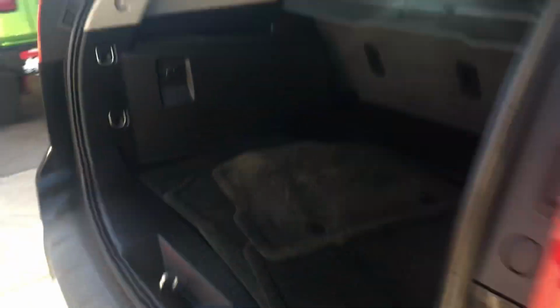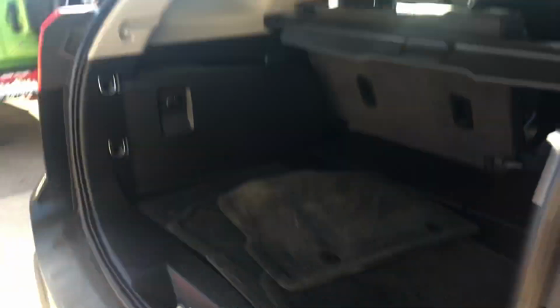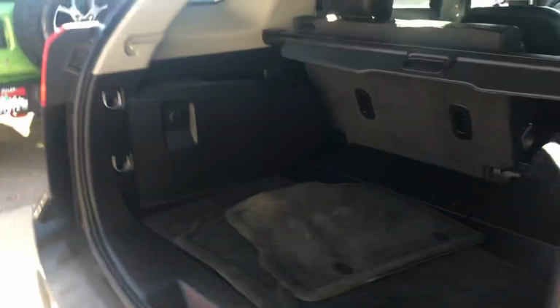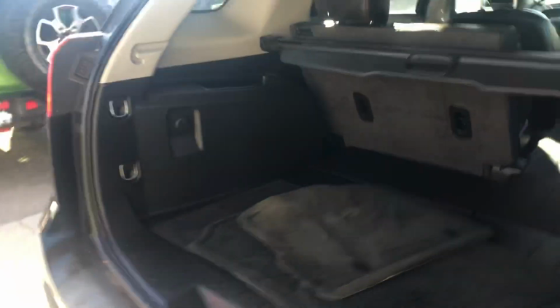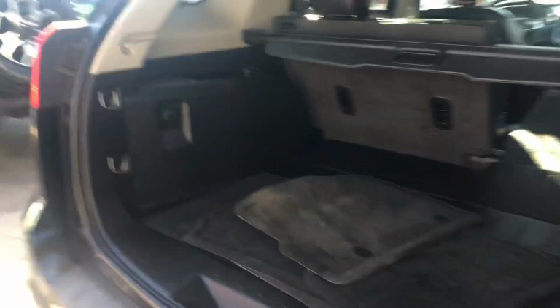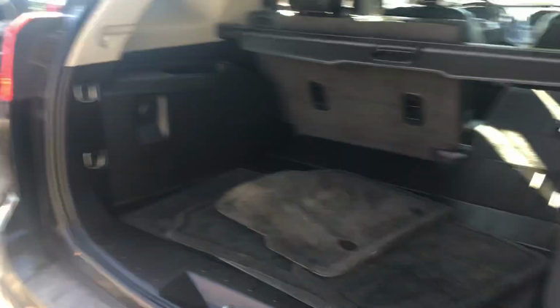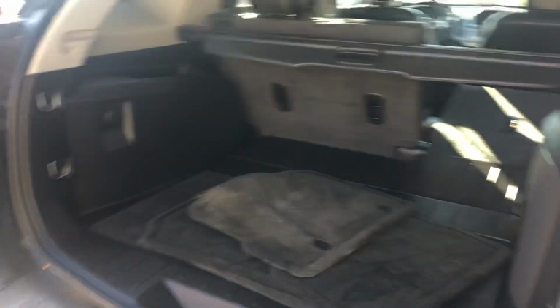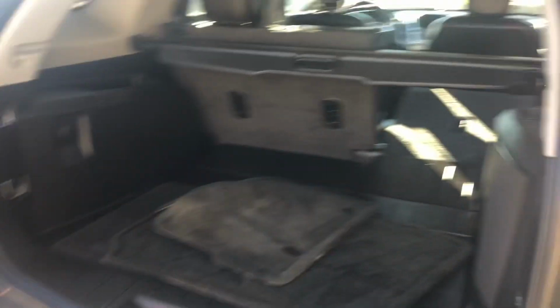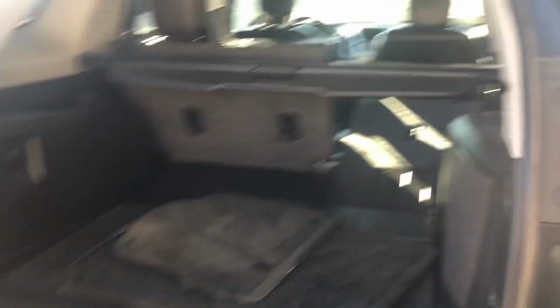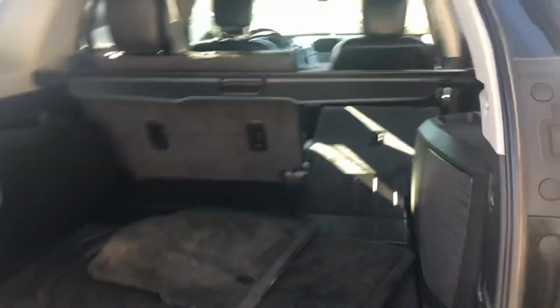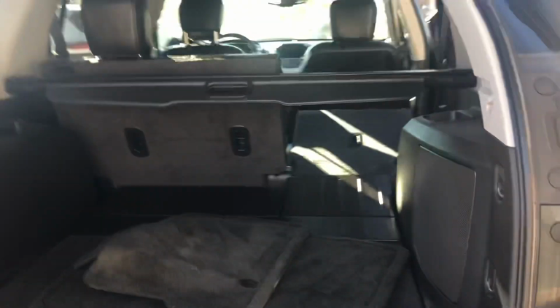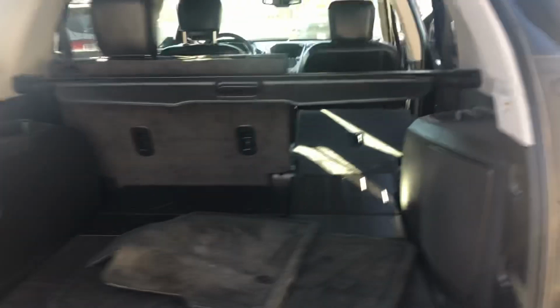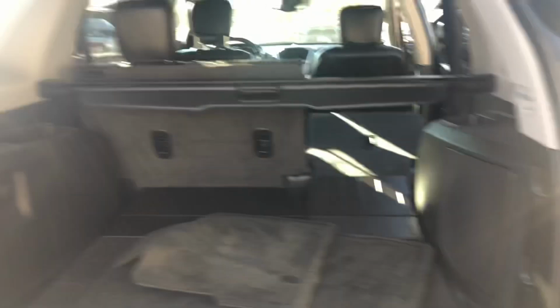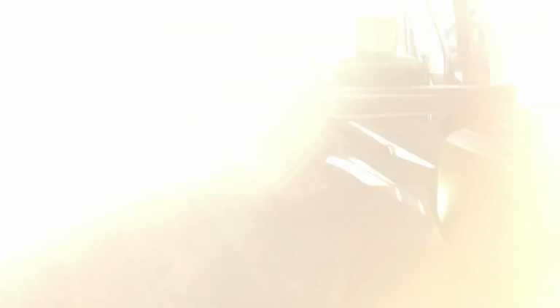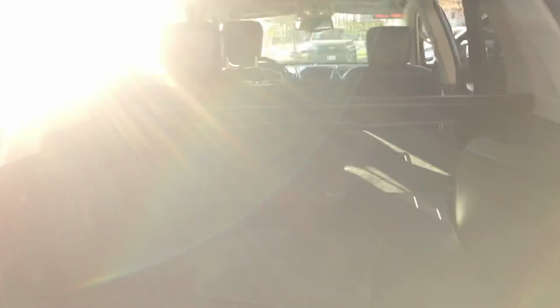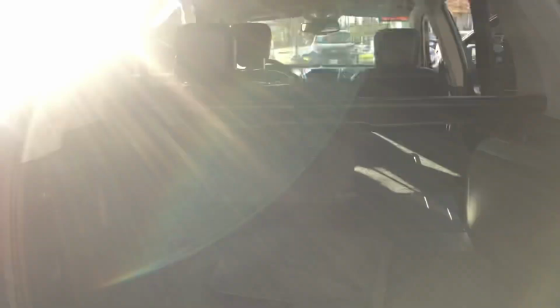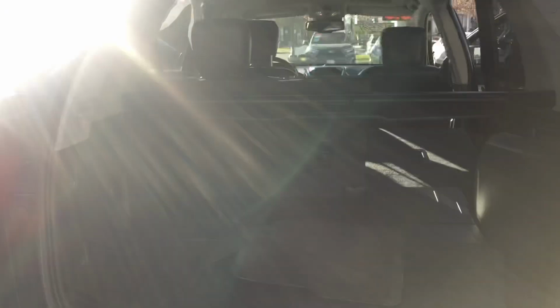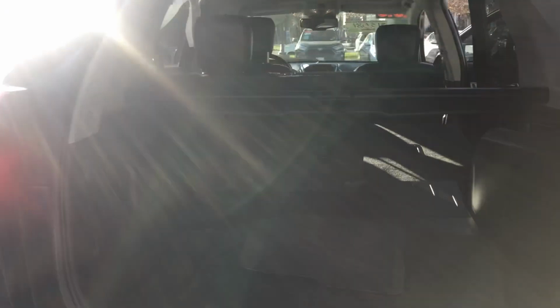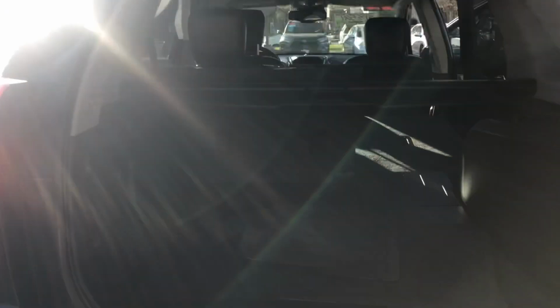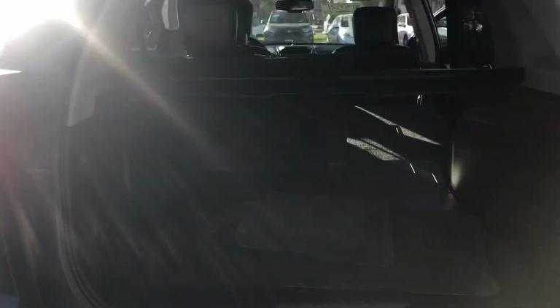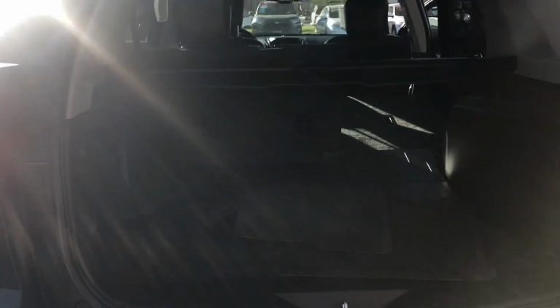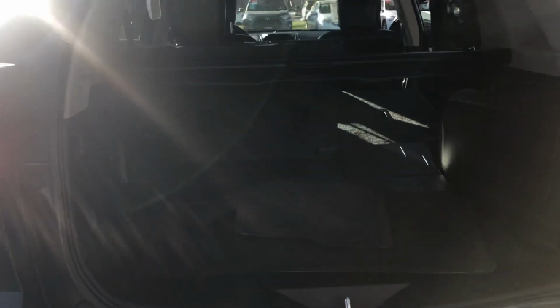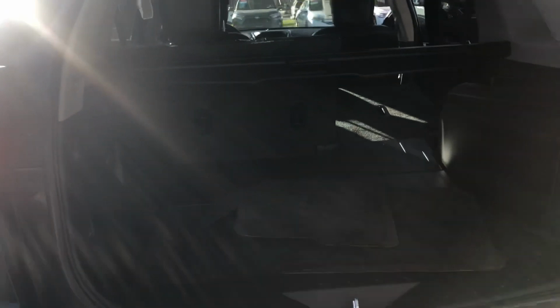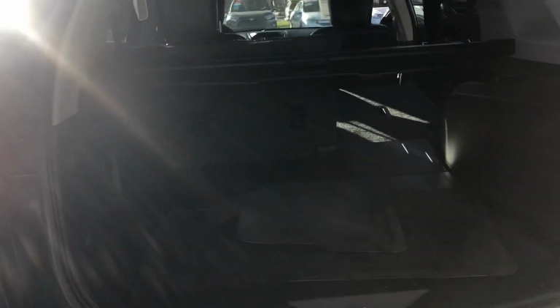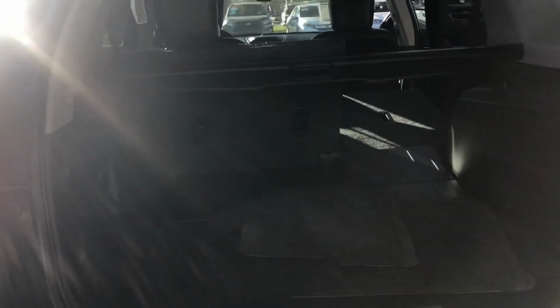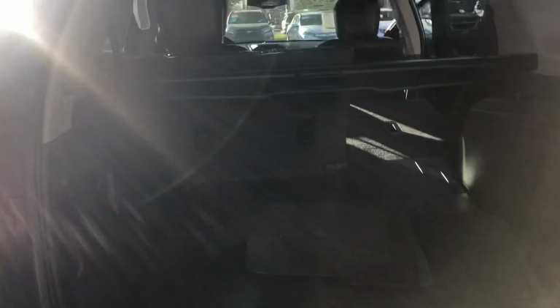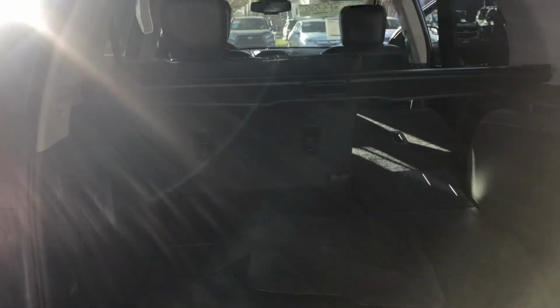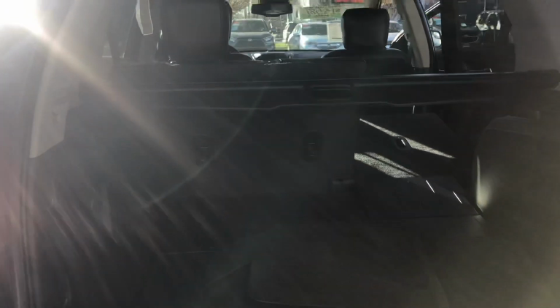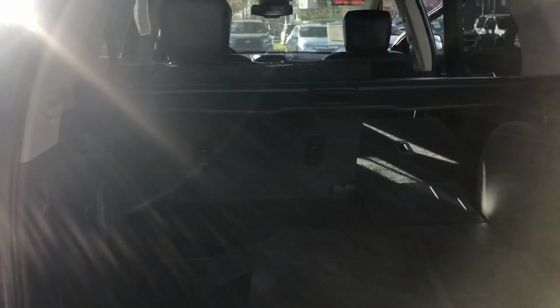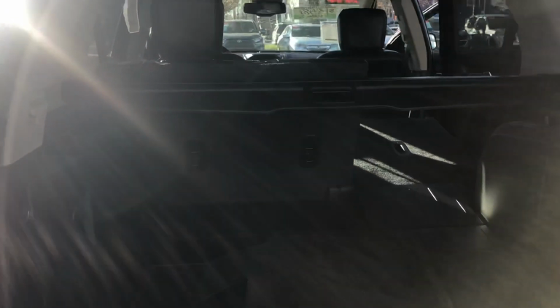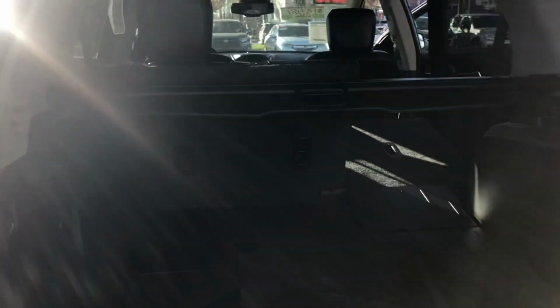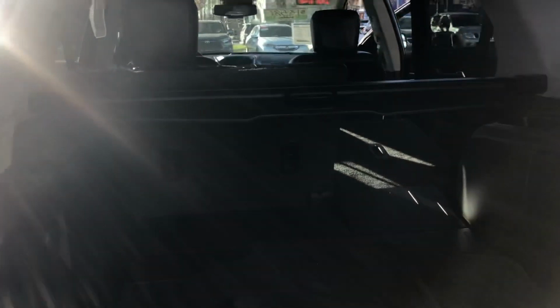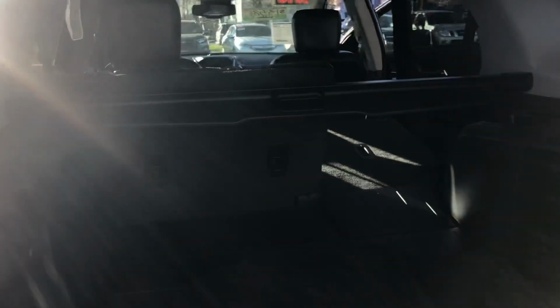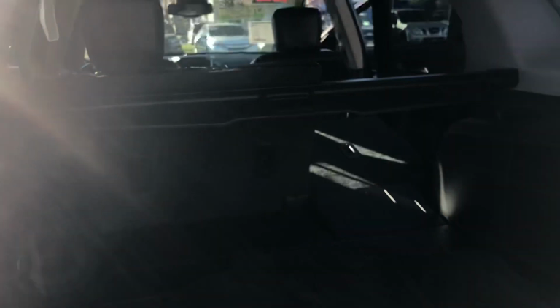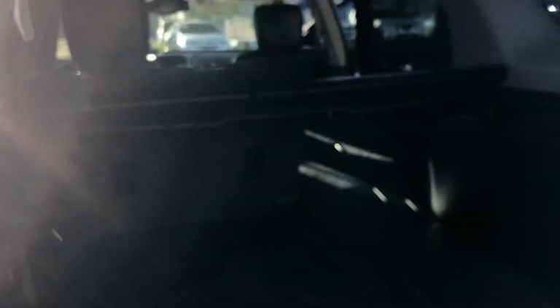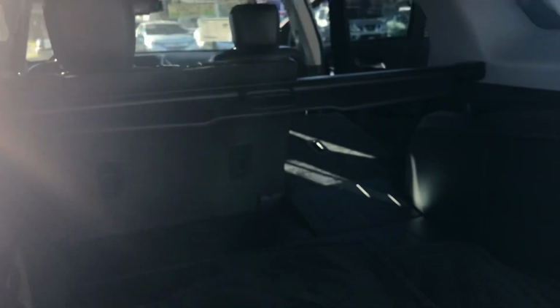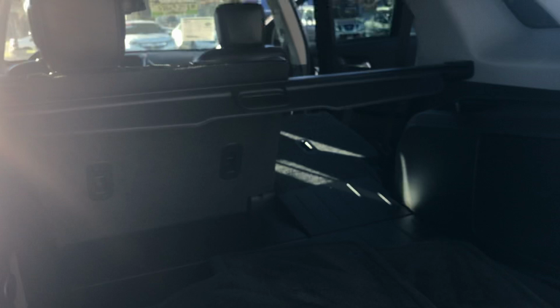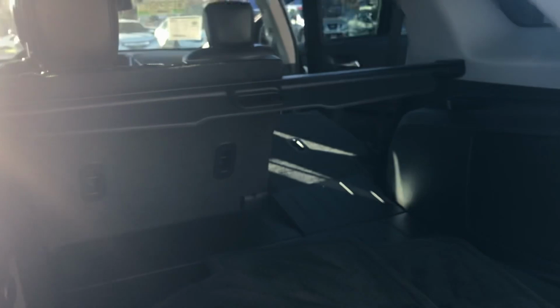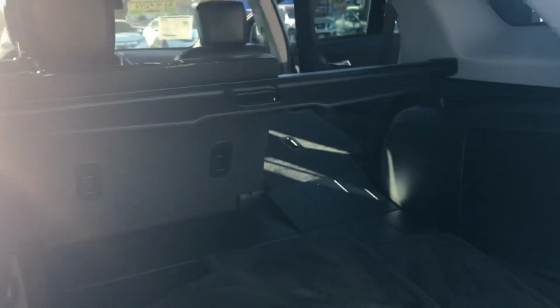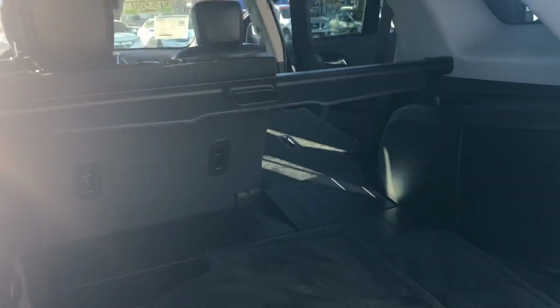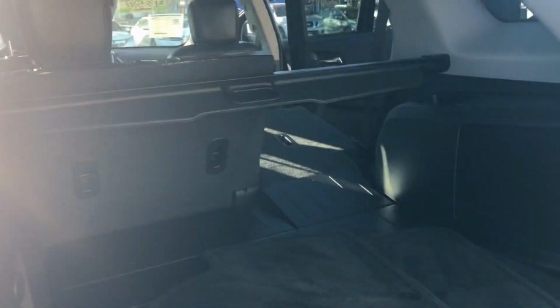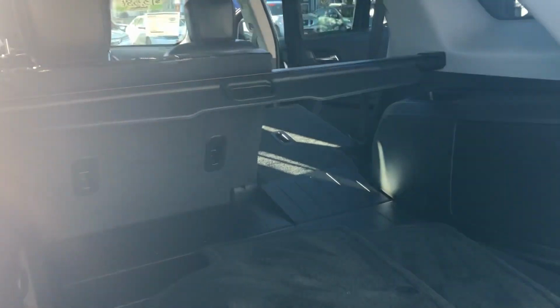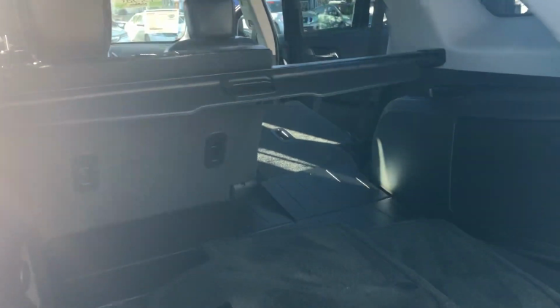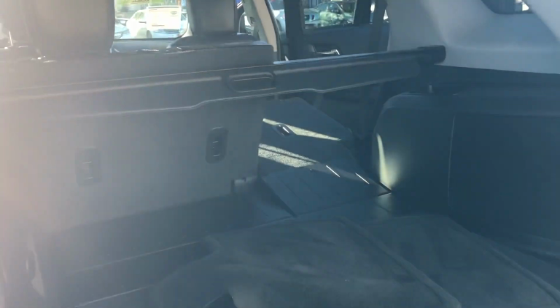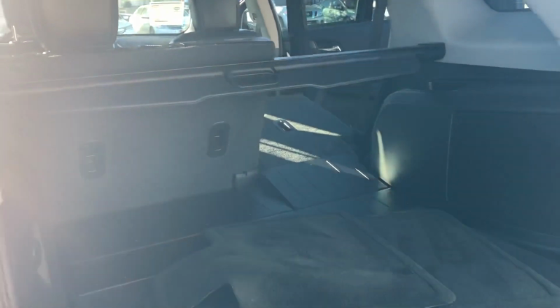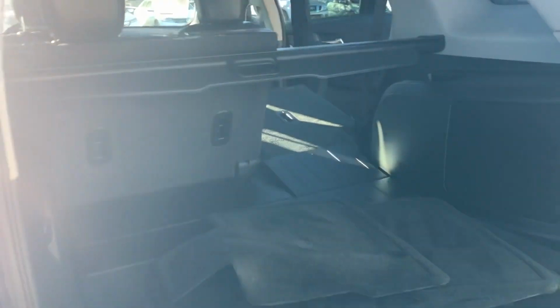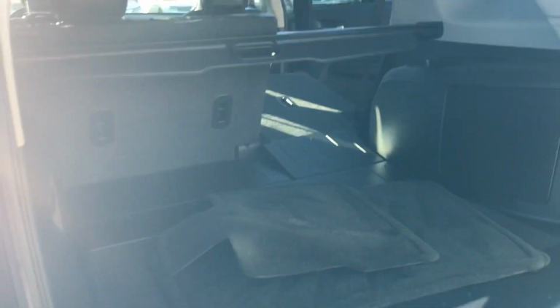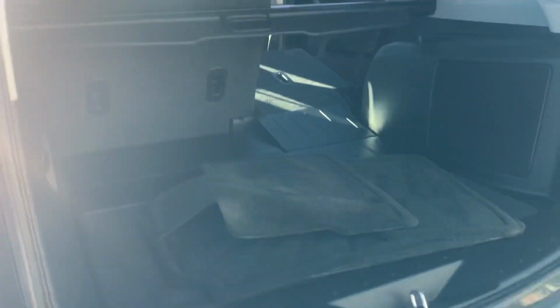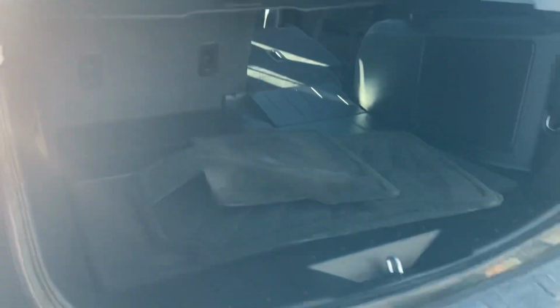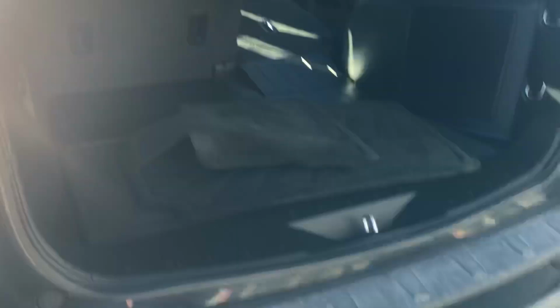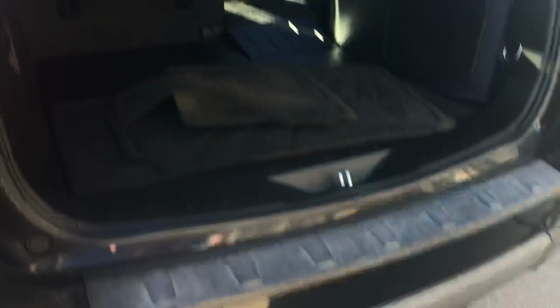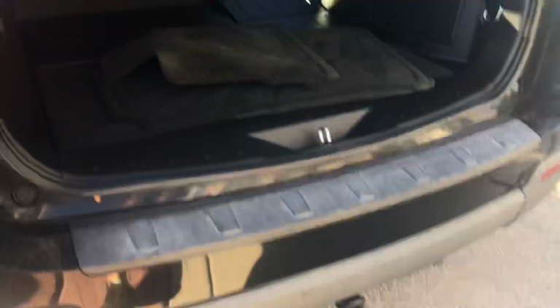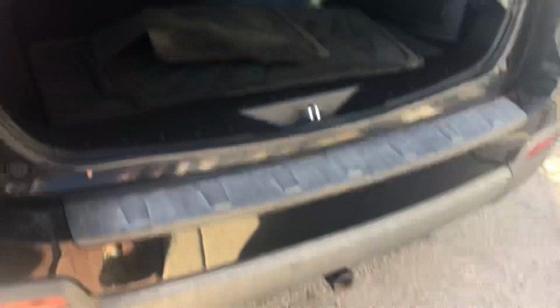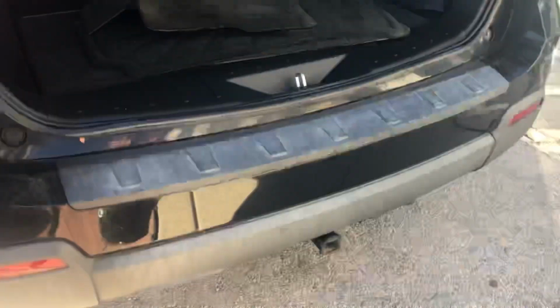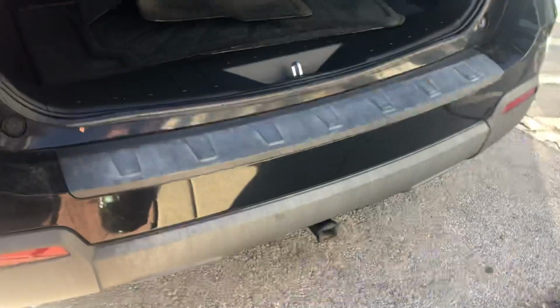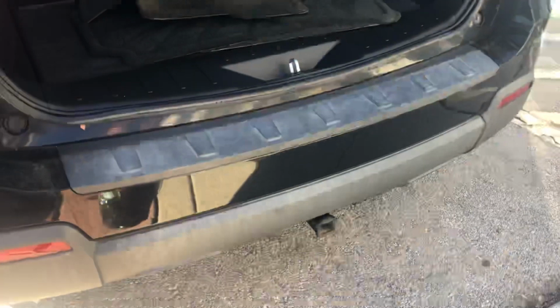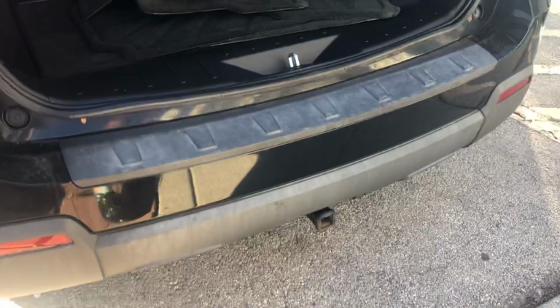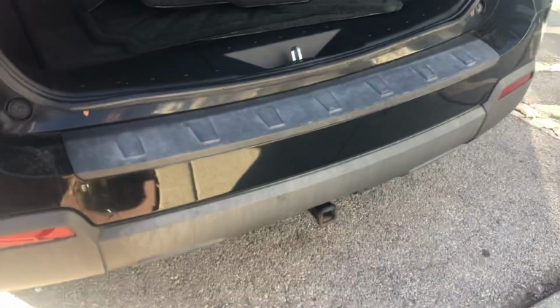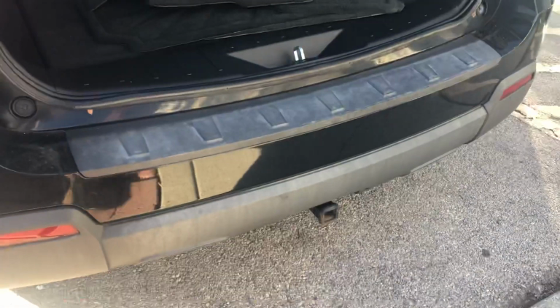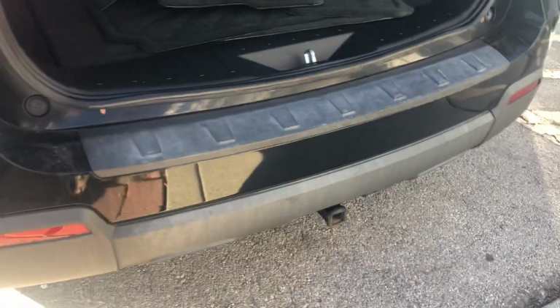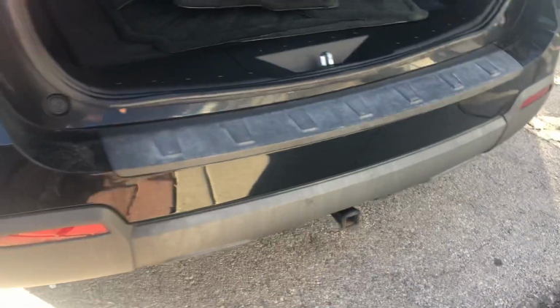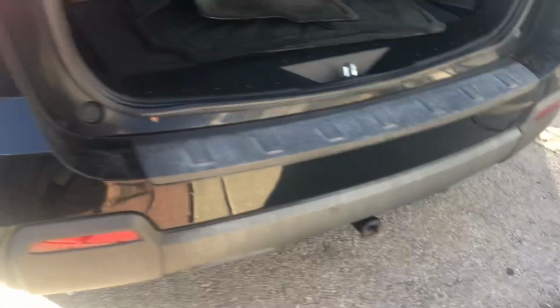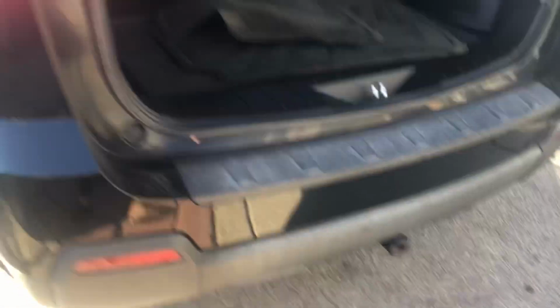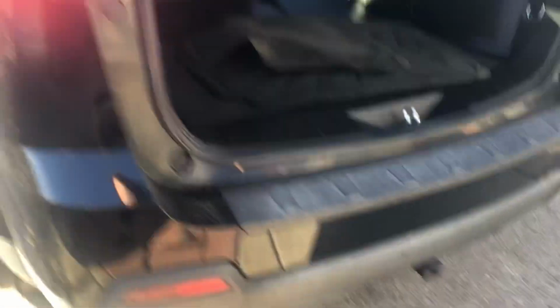Onto the rear end, you have an automatic liftgate, lots of cargo space, and you do have a tow hitch.